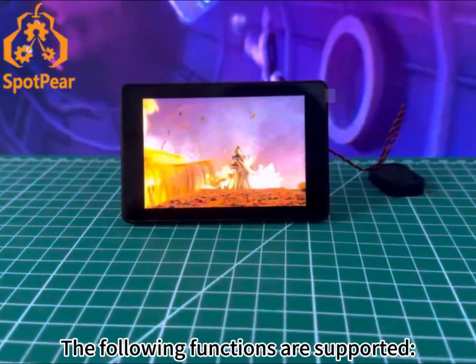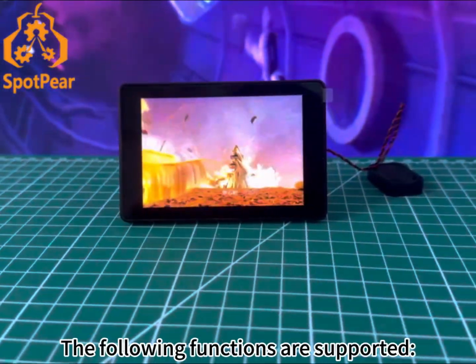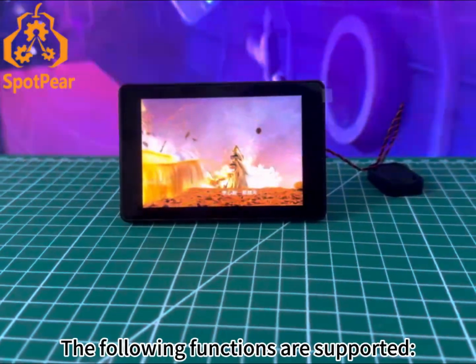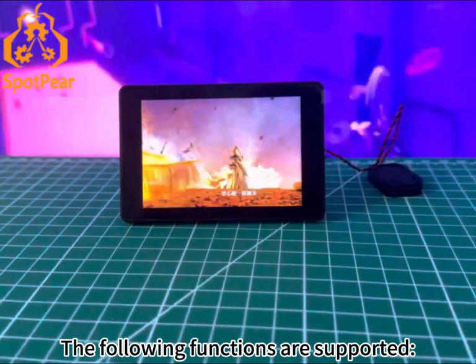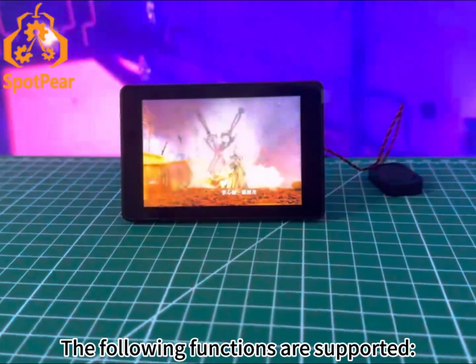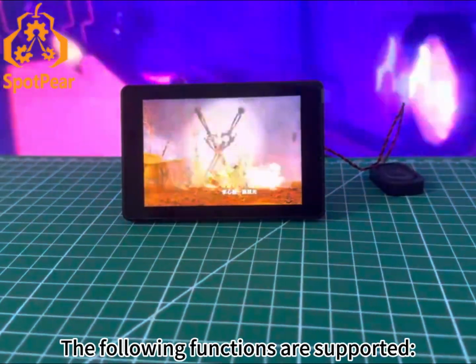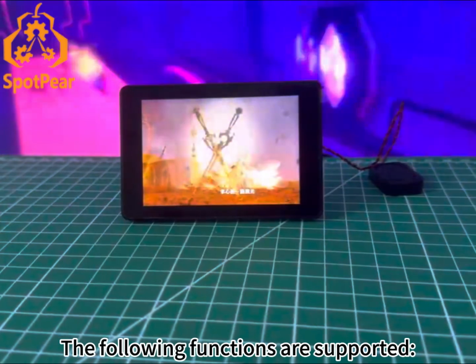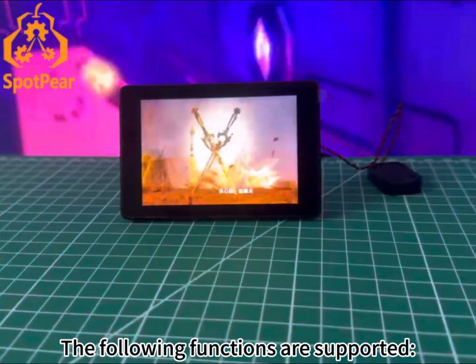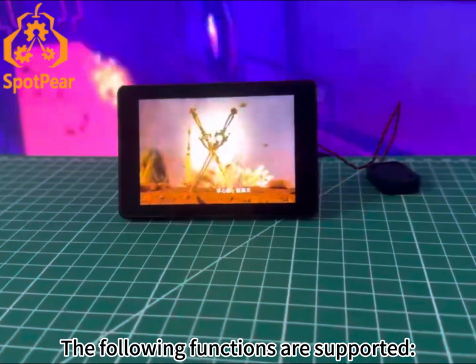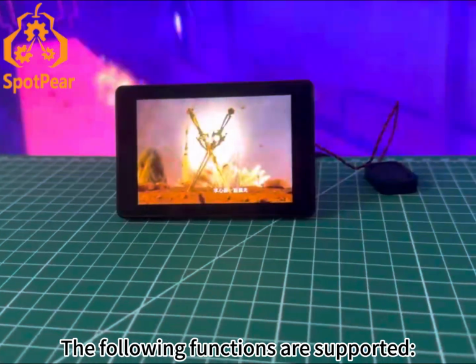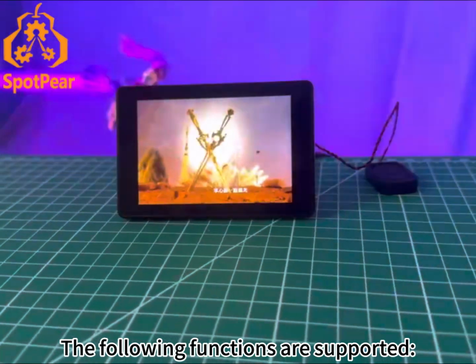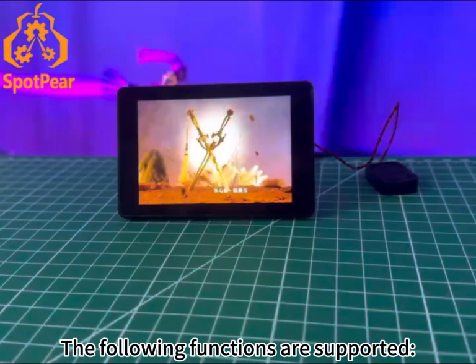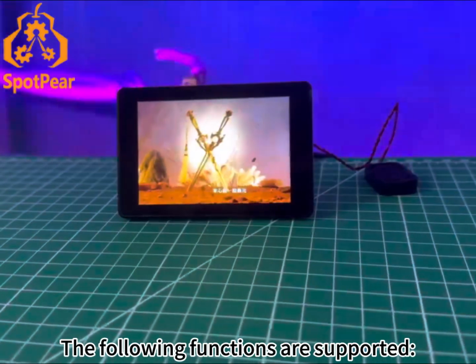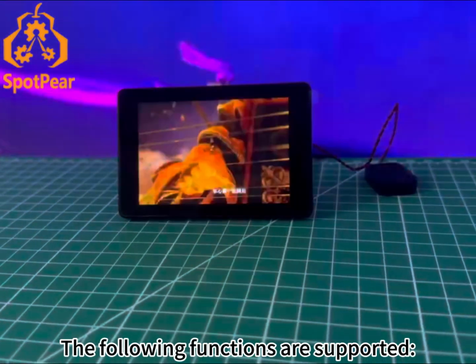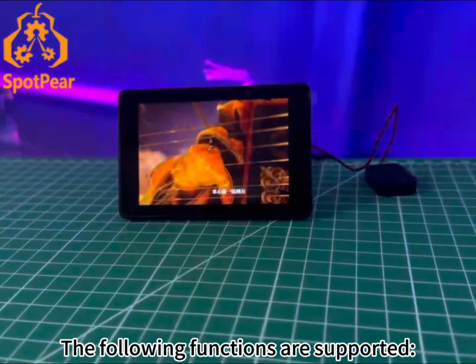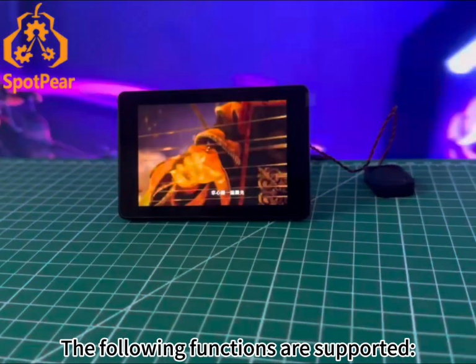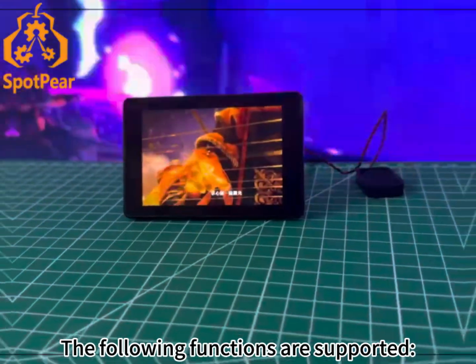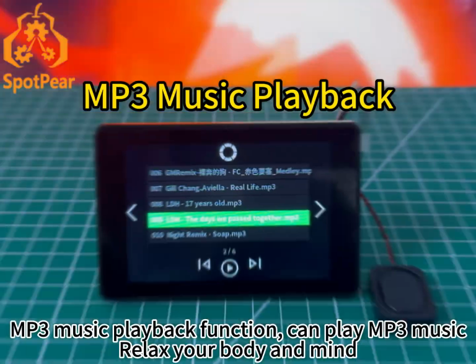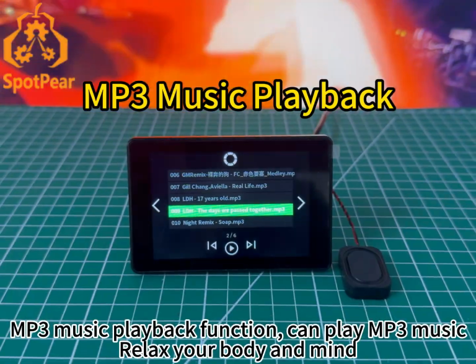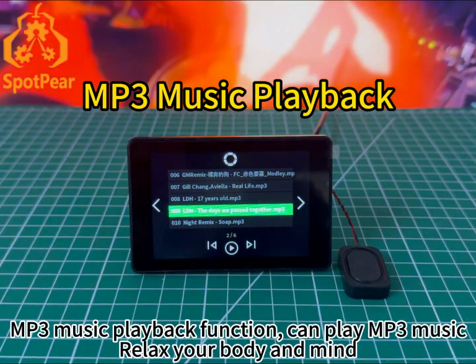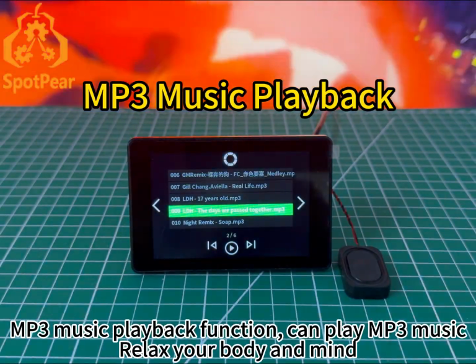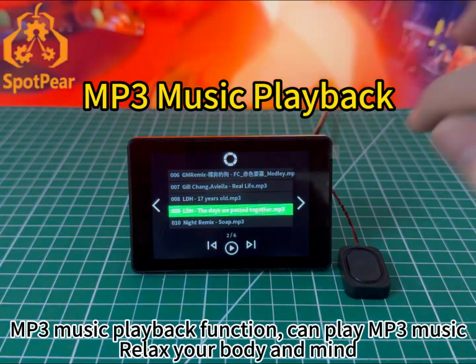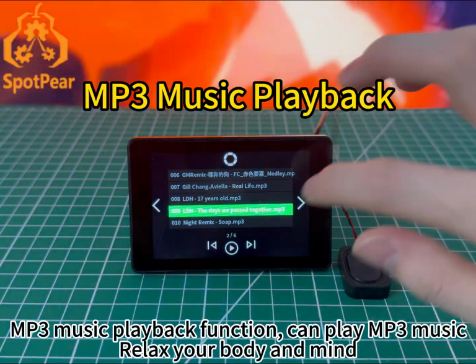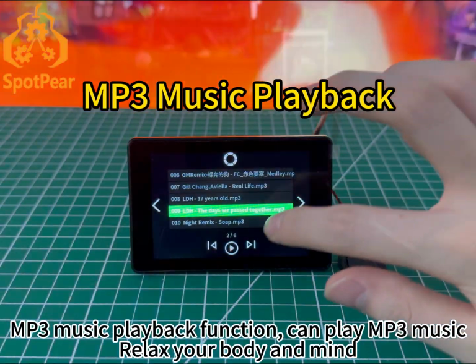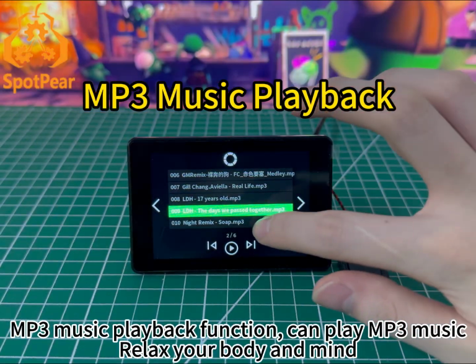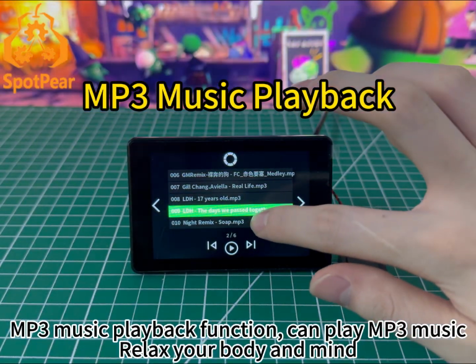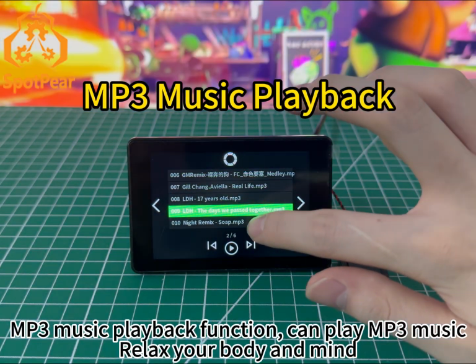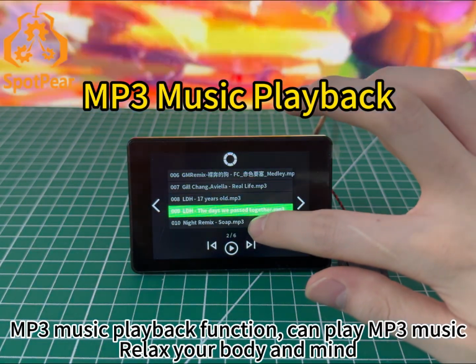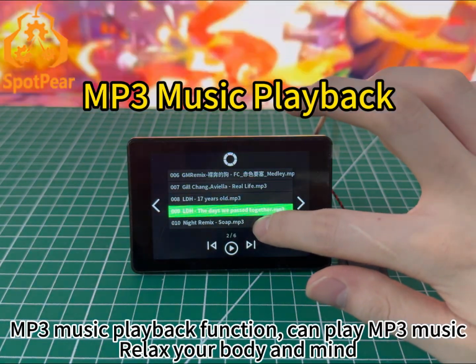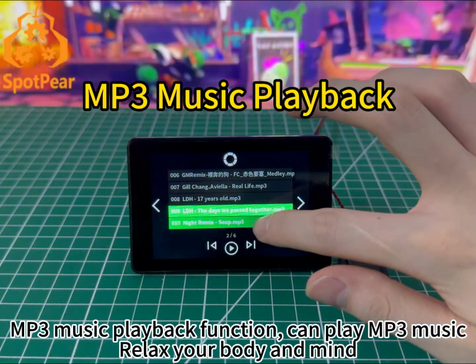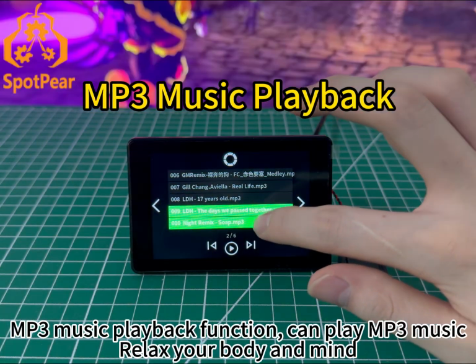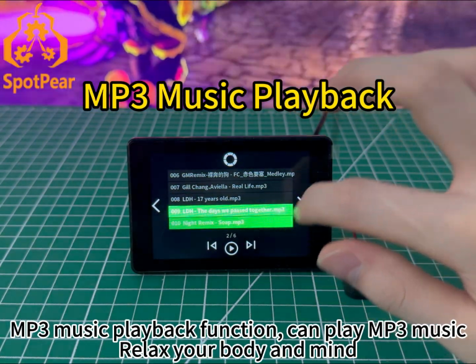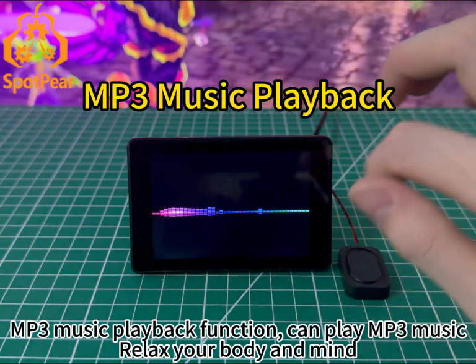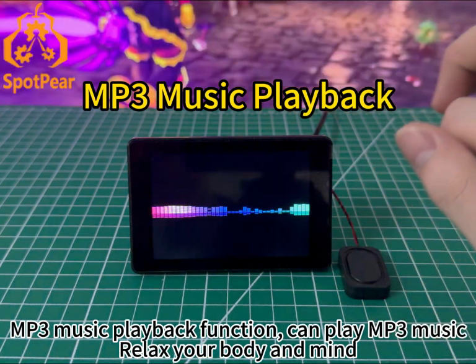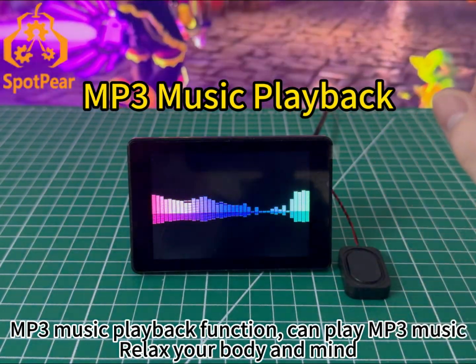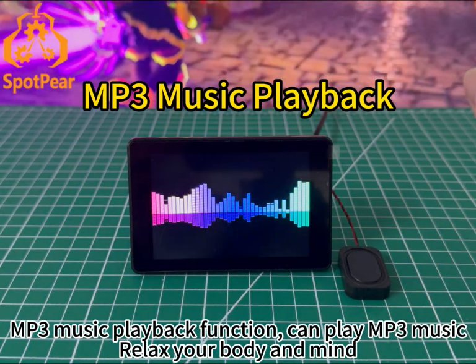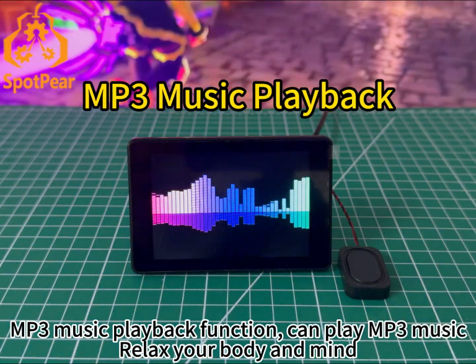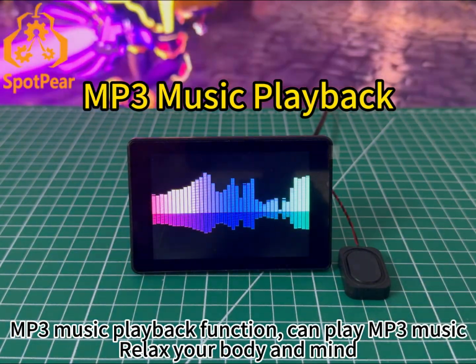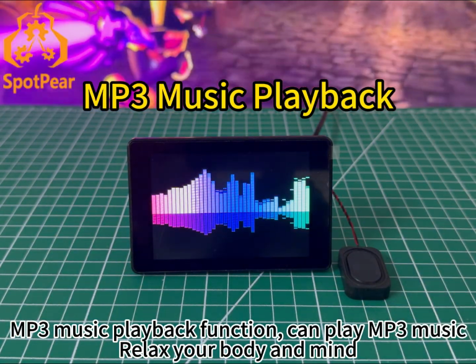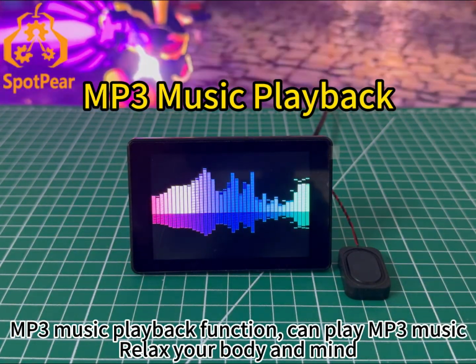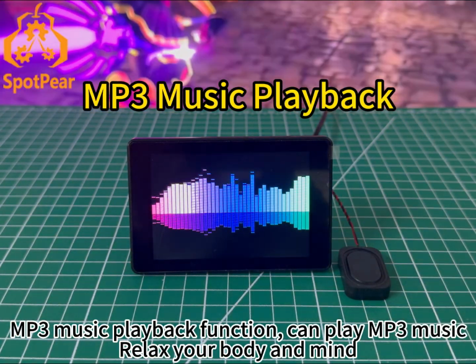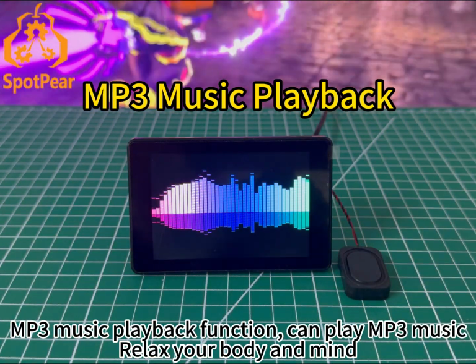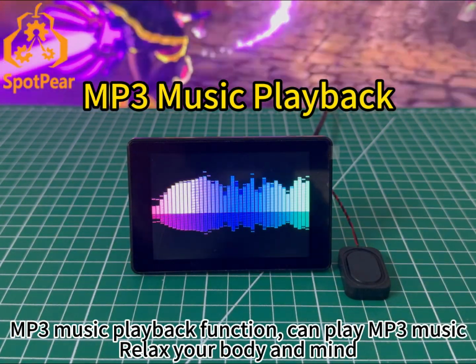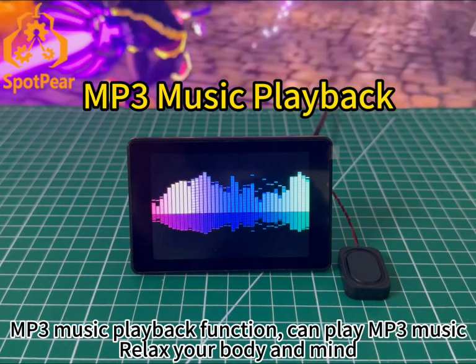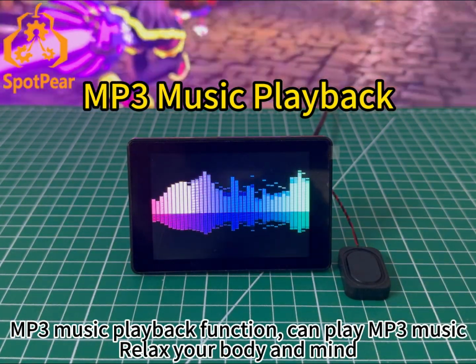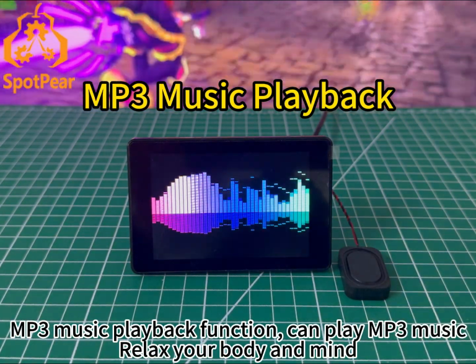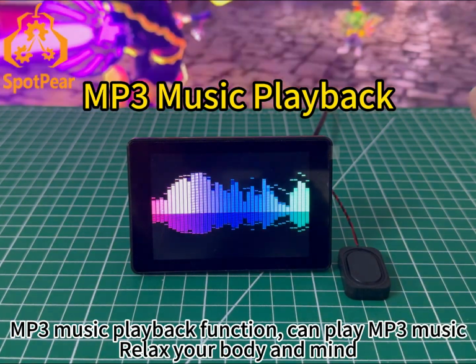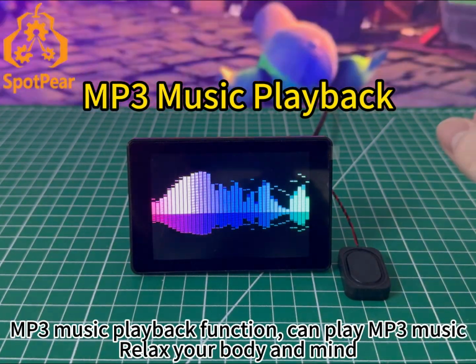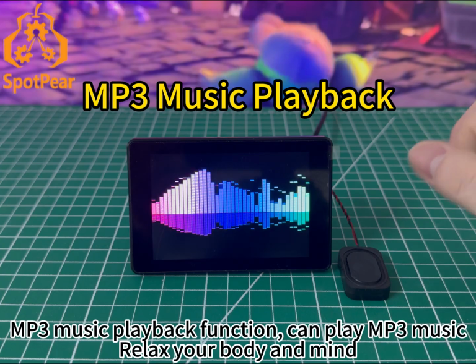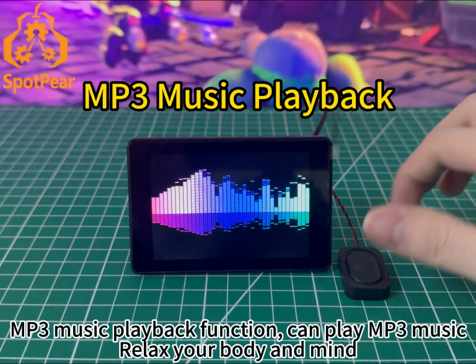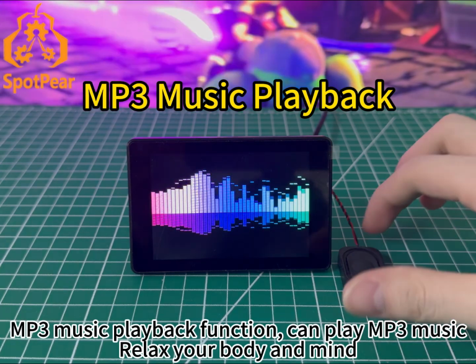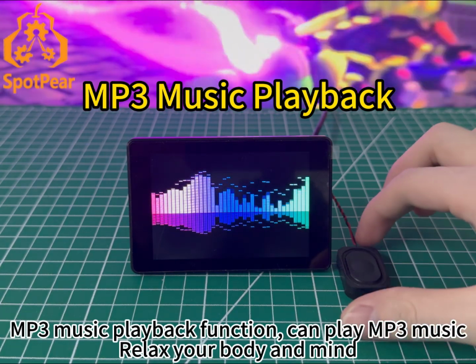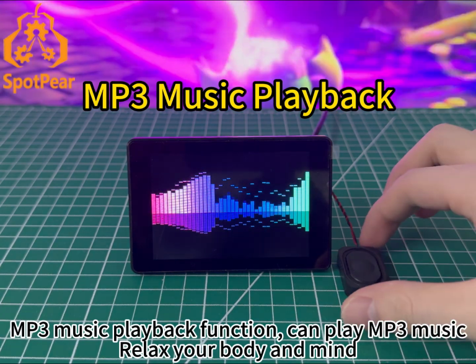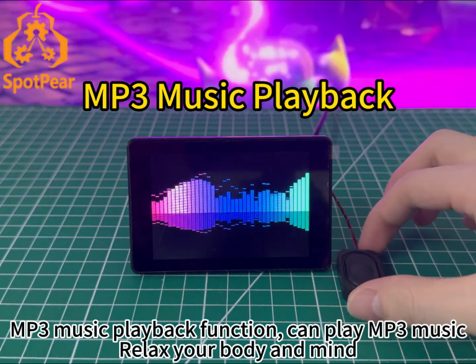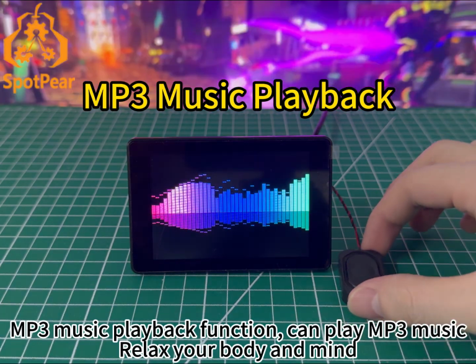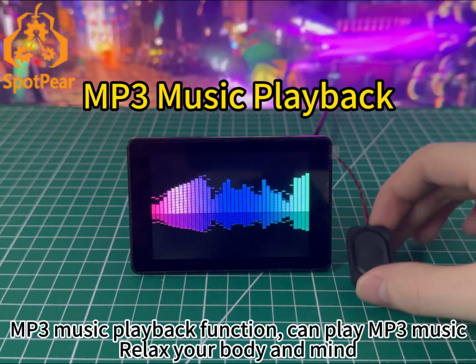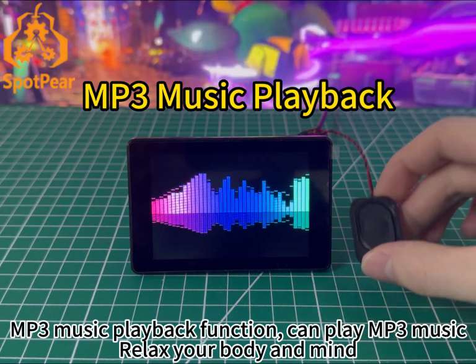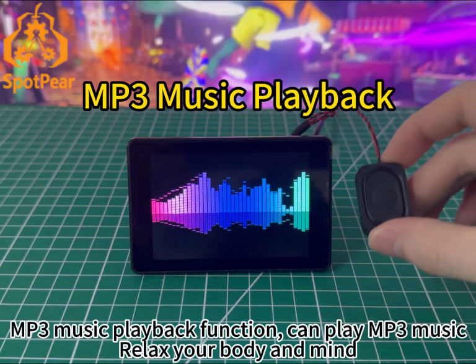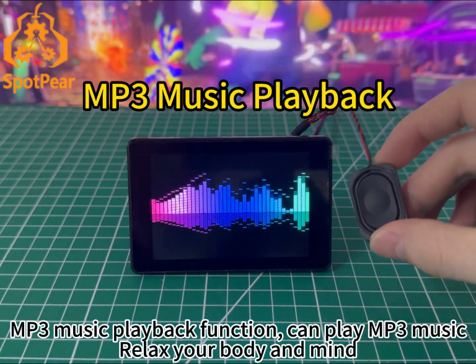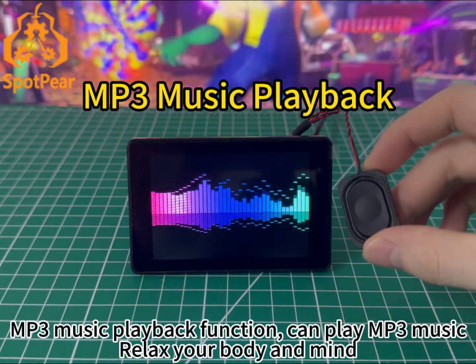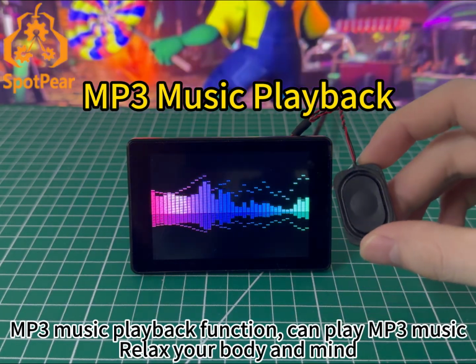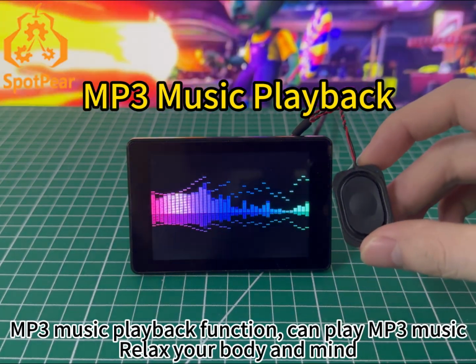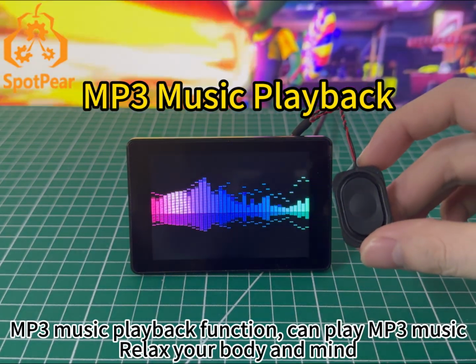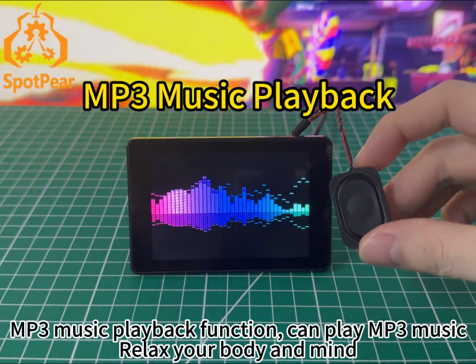The following functions are supported. MP3 music playback function: can play MP3 music to relax your body and mind.